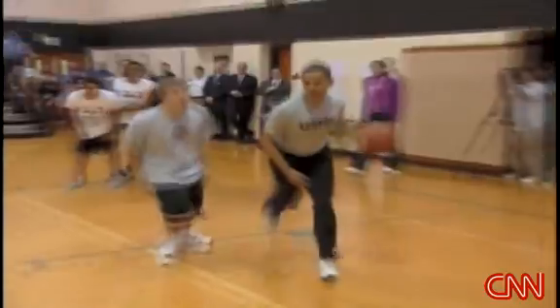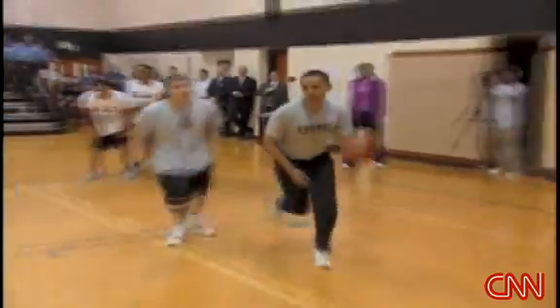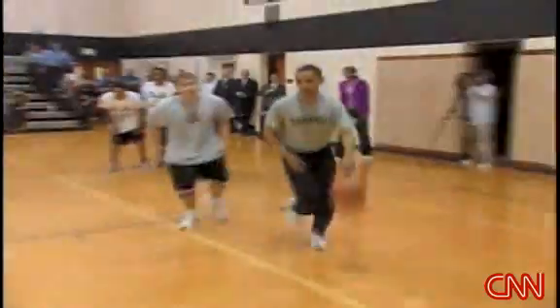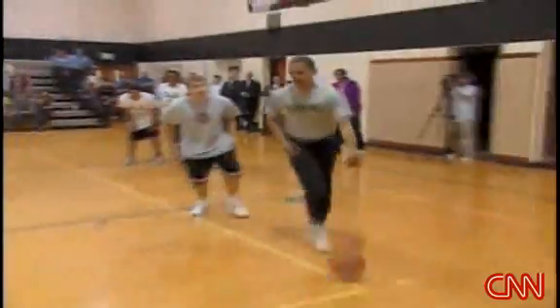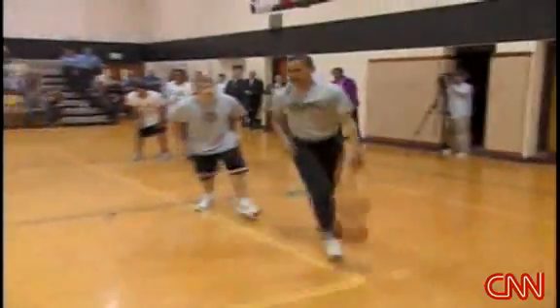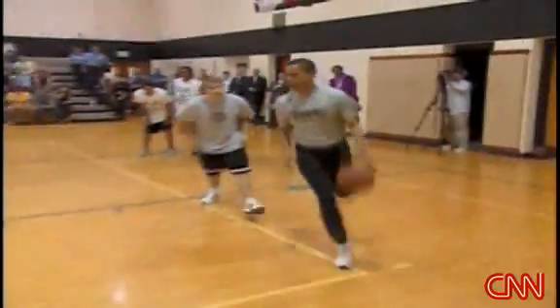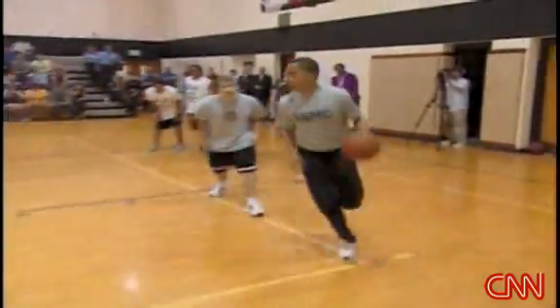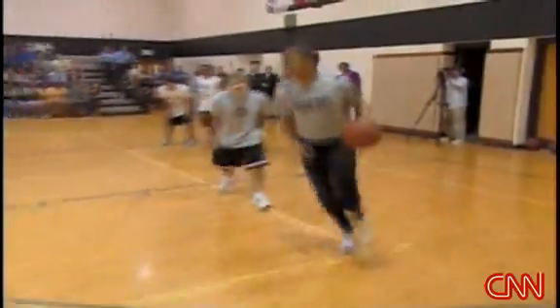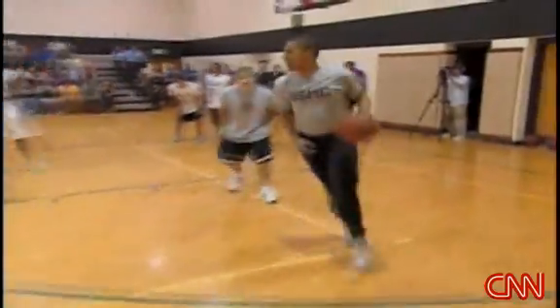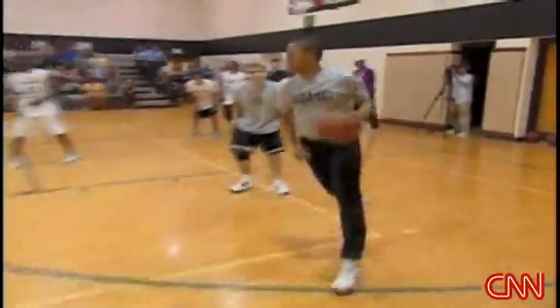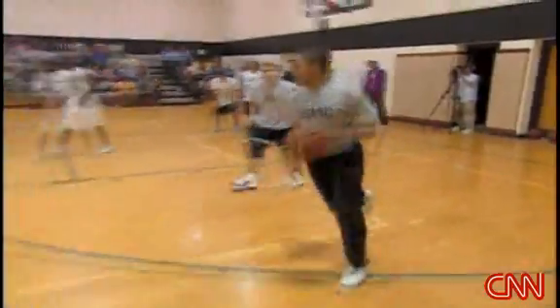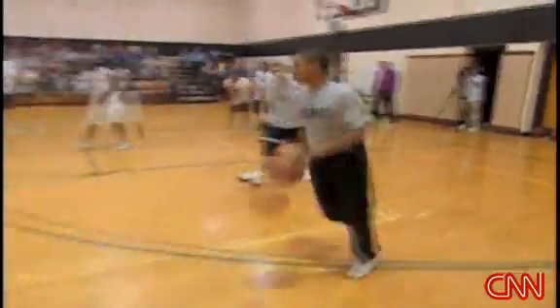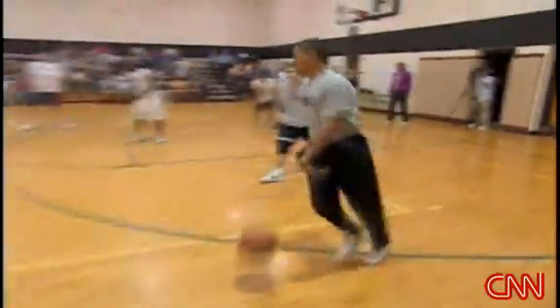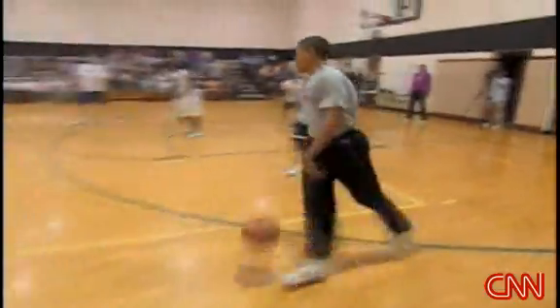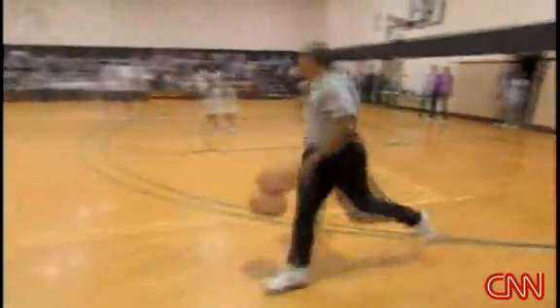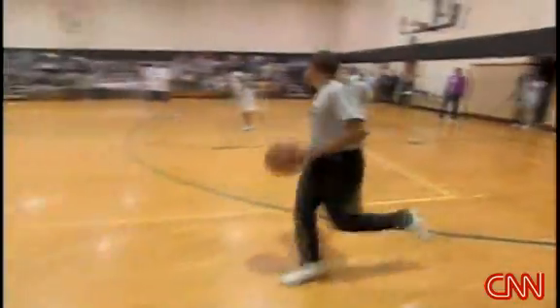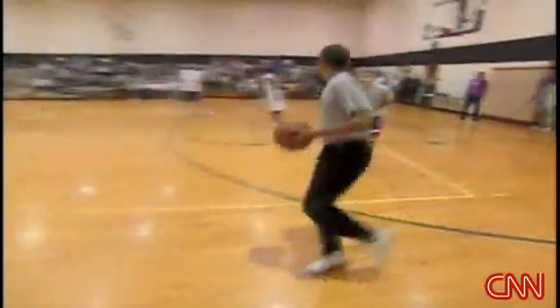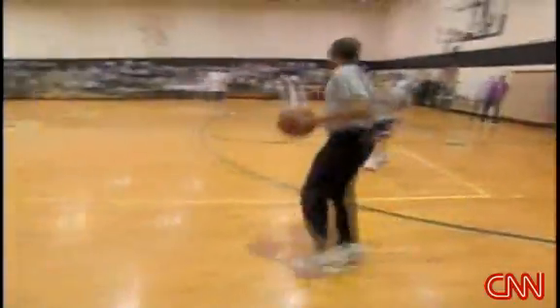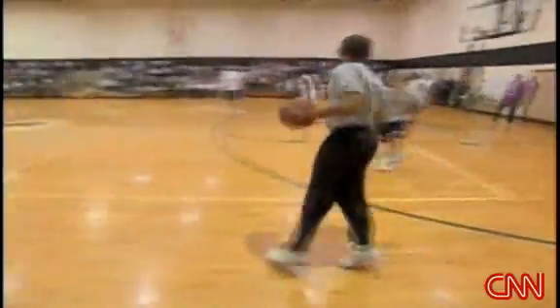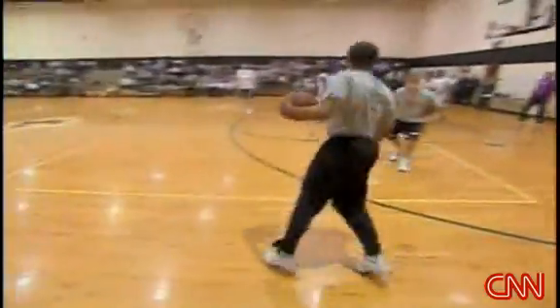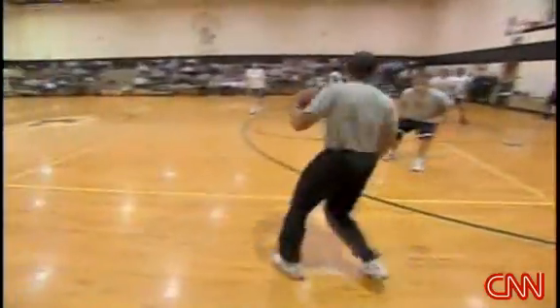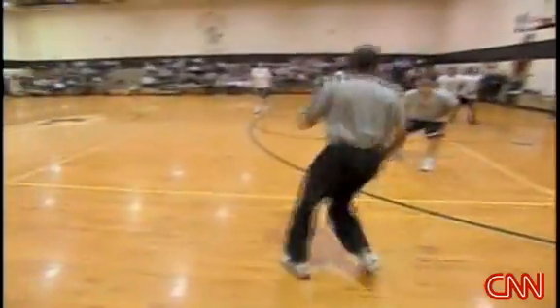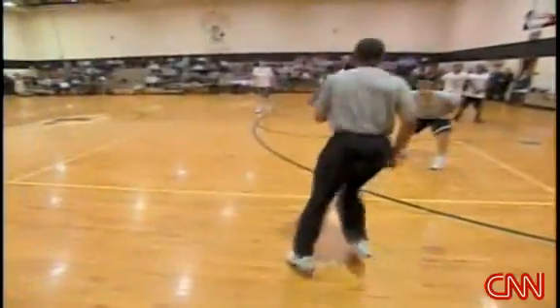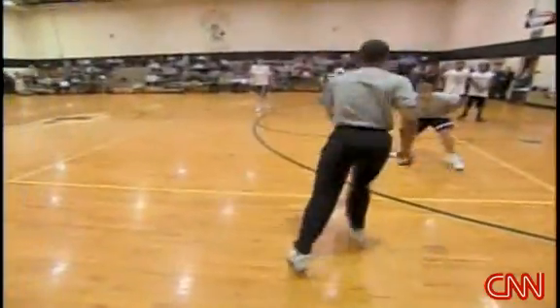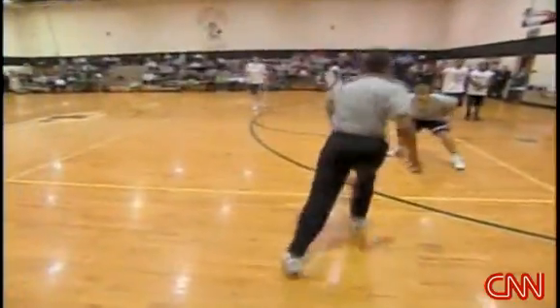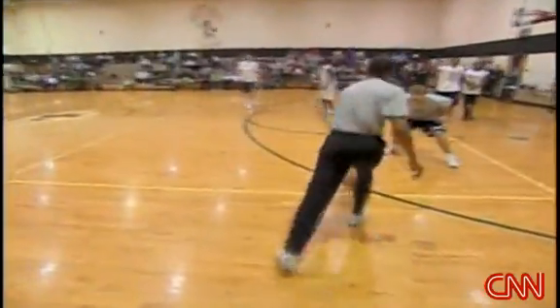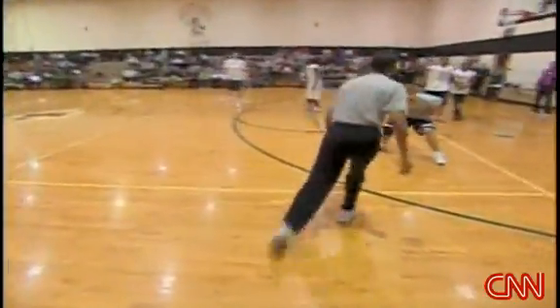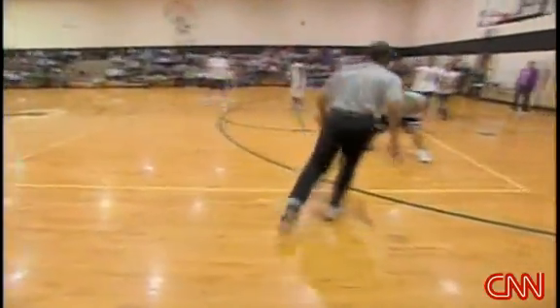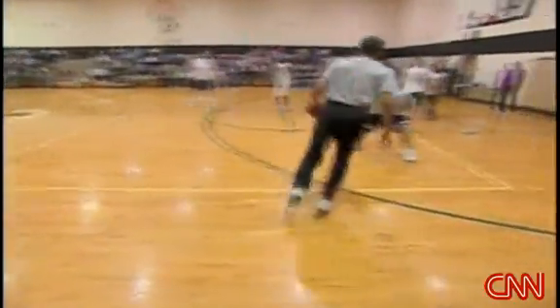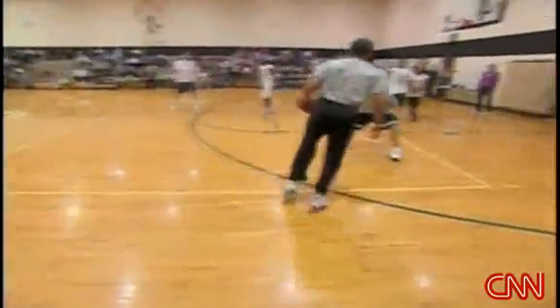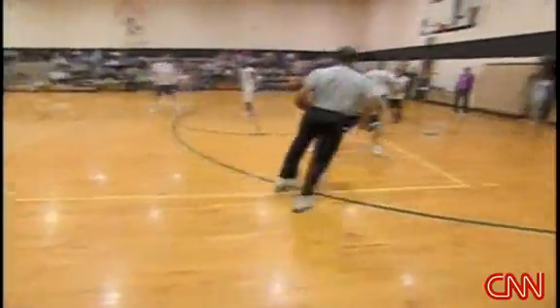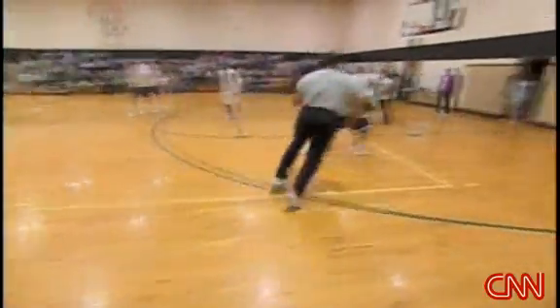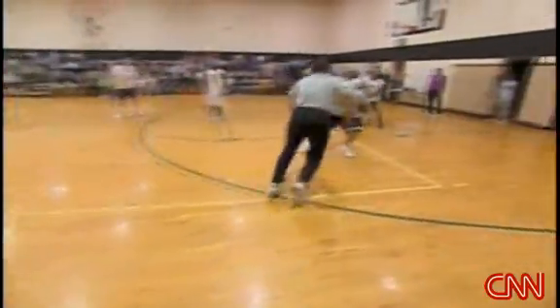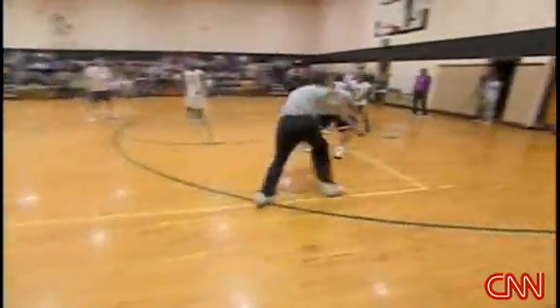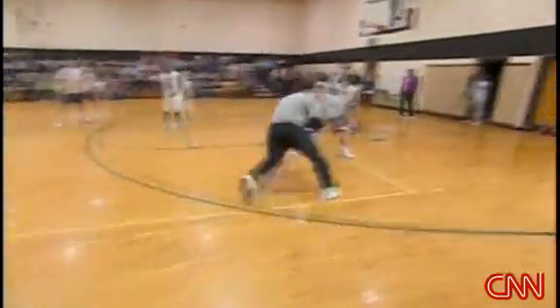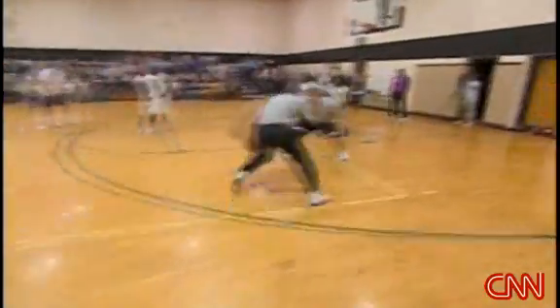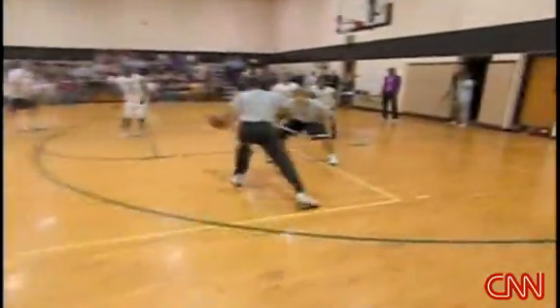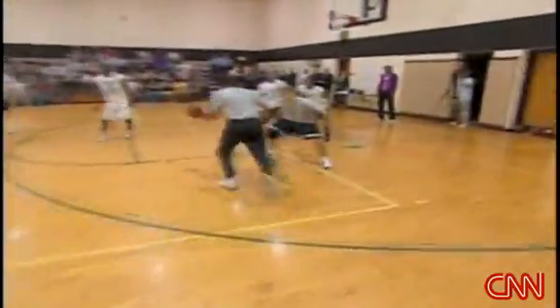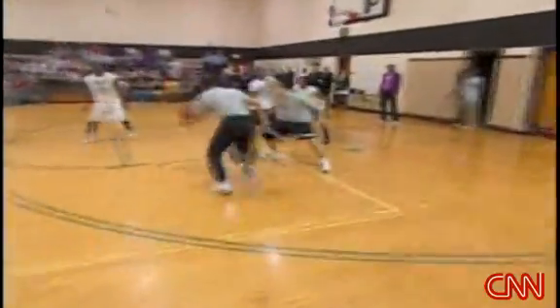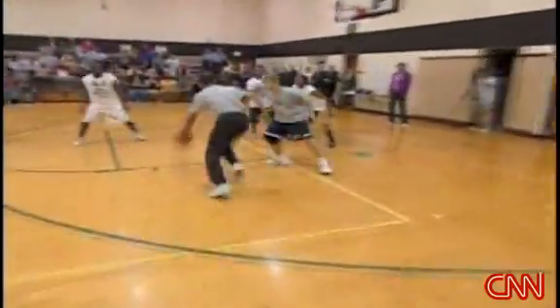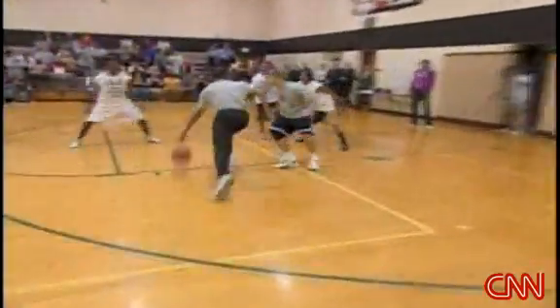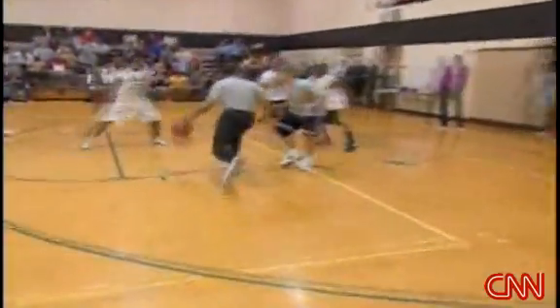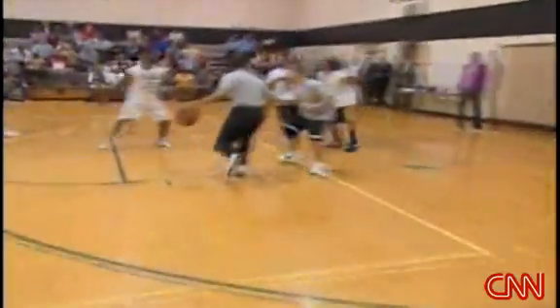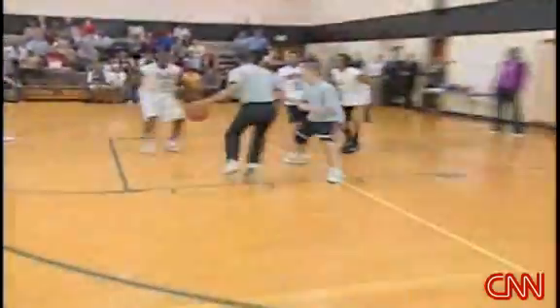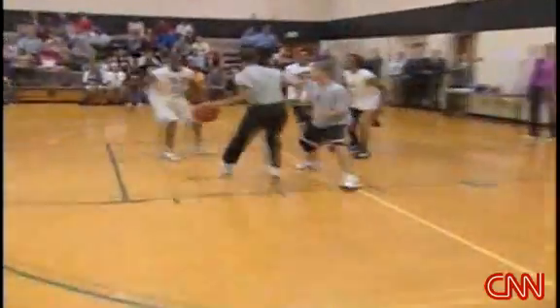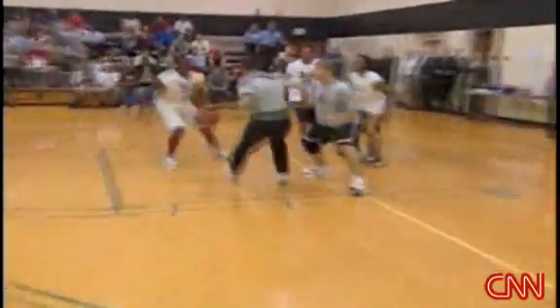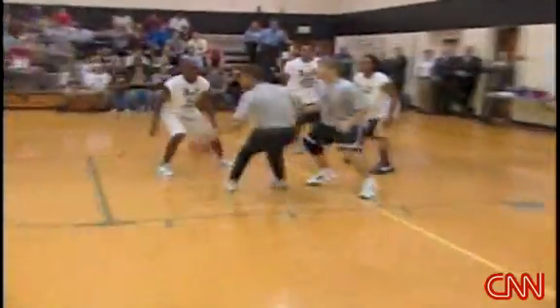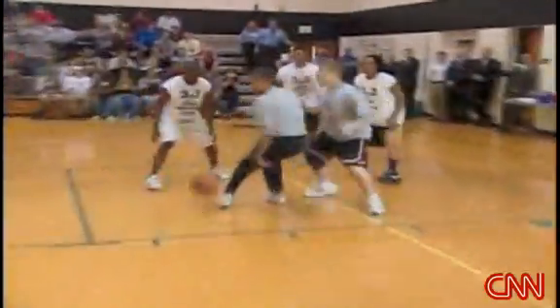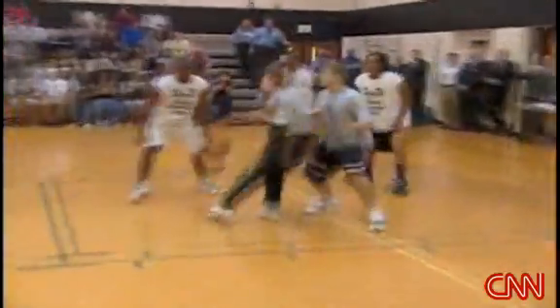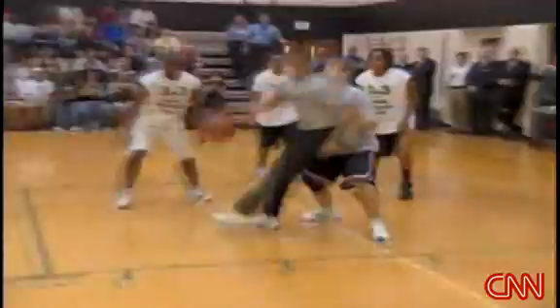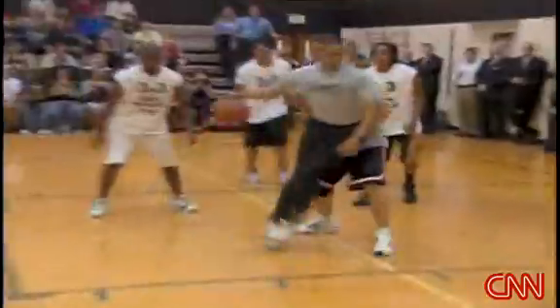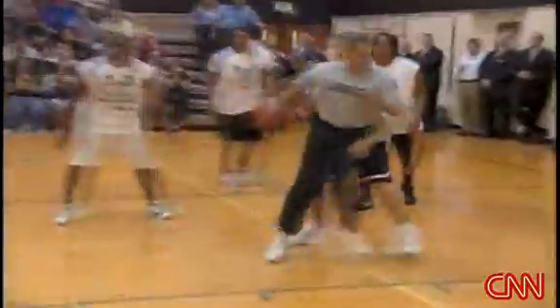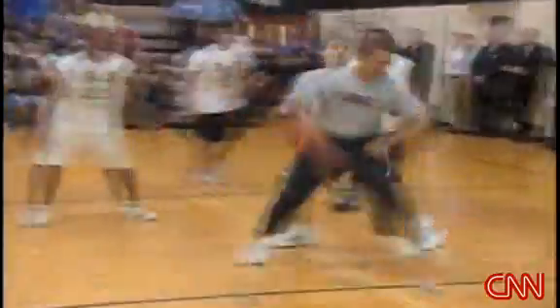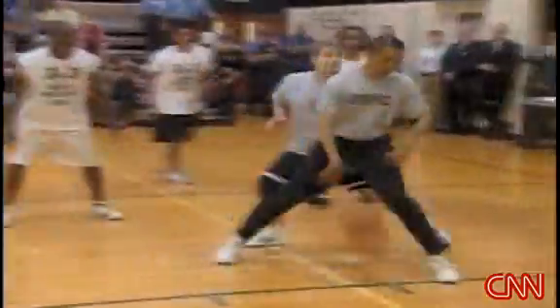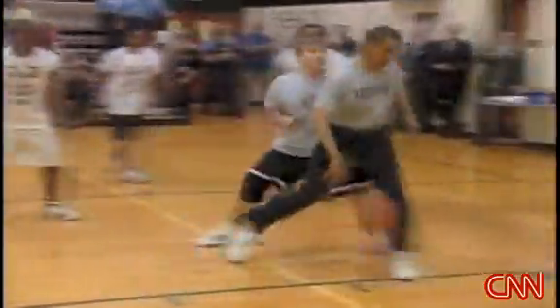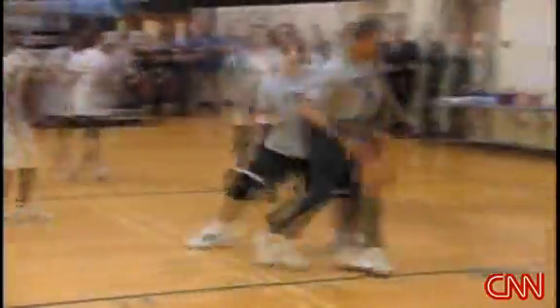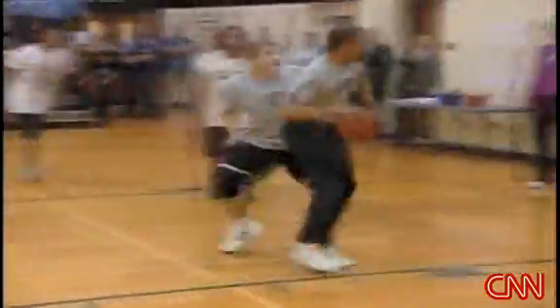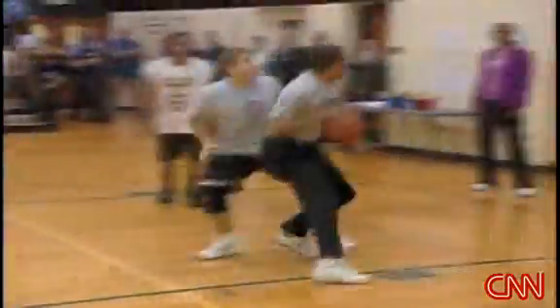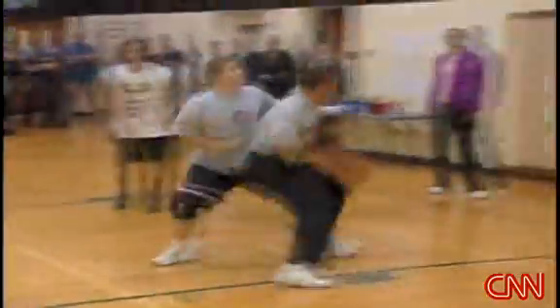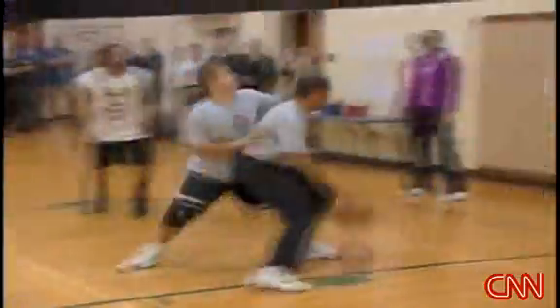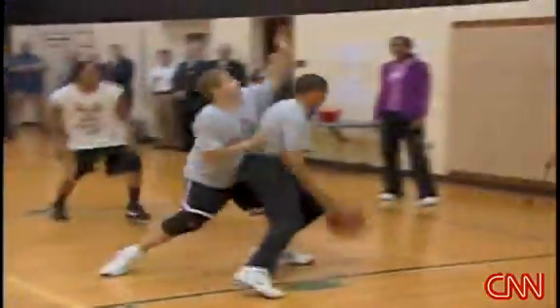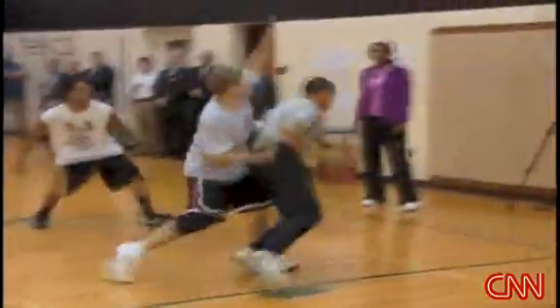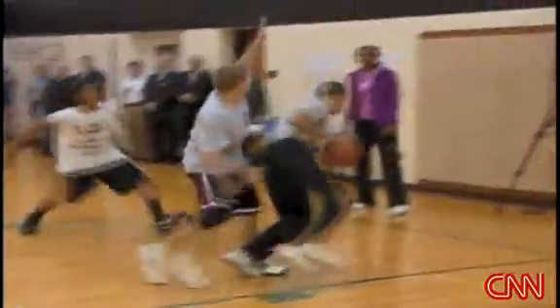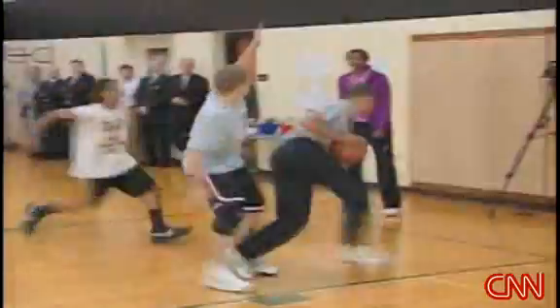Everybody knows the guy with the ball, right? He's left-handed. Let's play a little bit and we'll stop and we'll dissect it here.